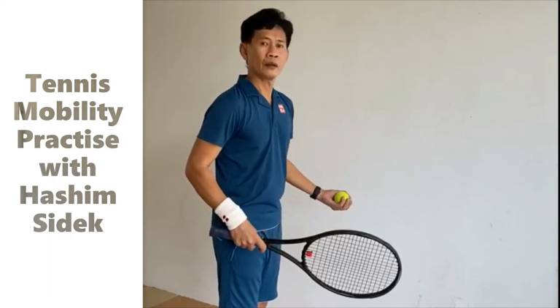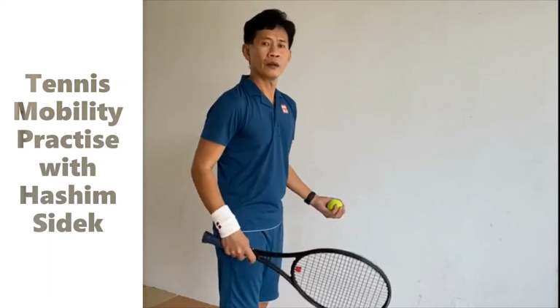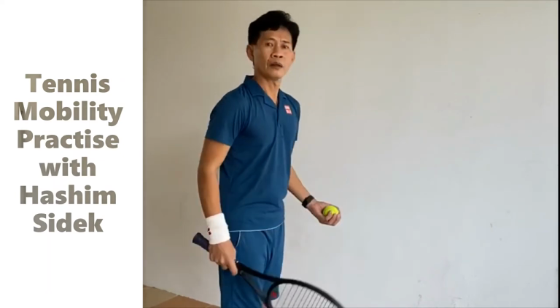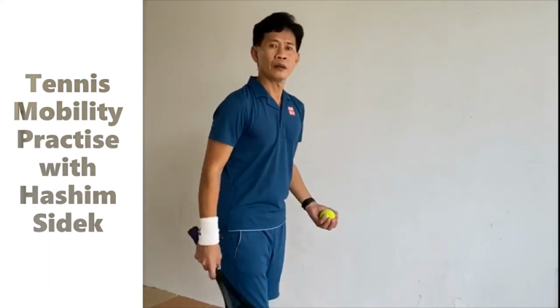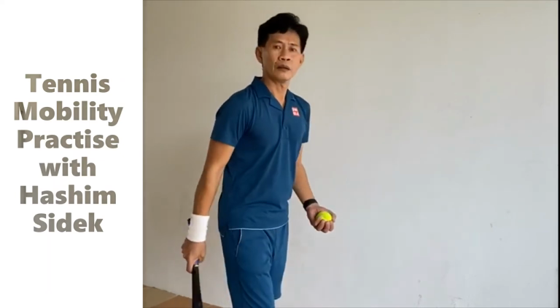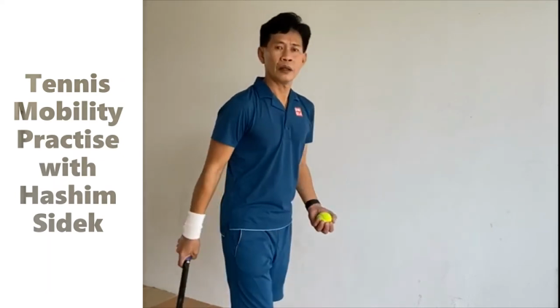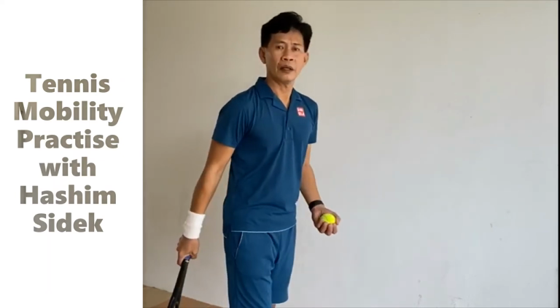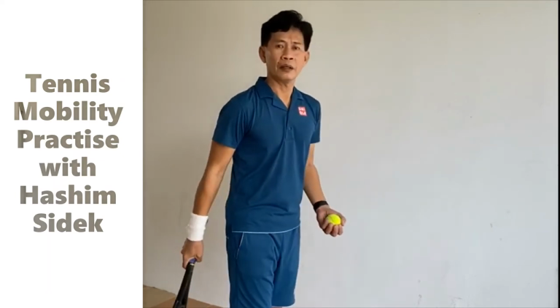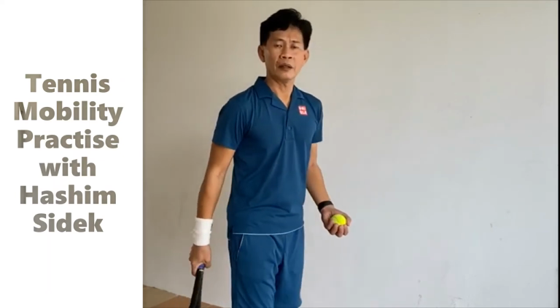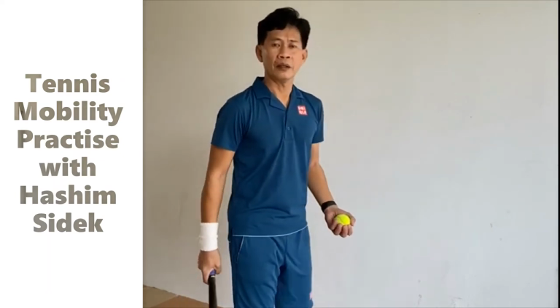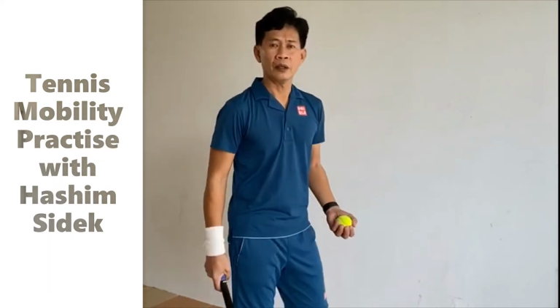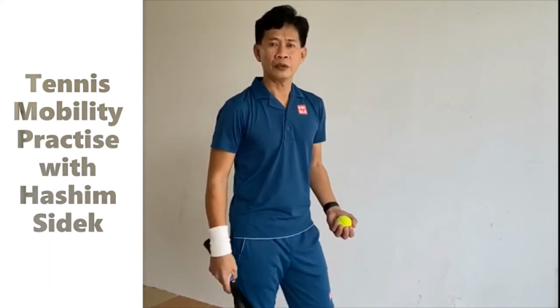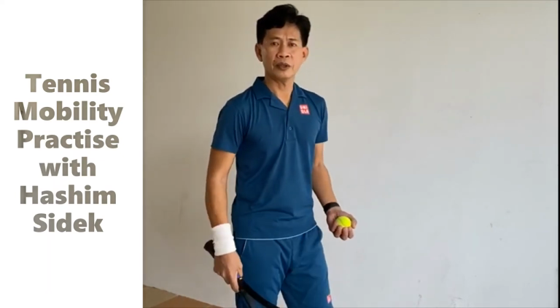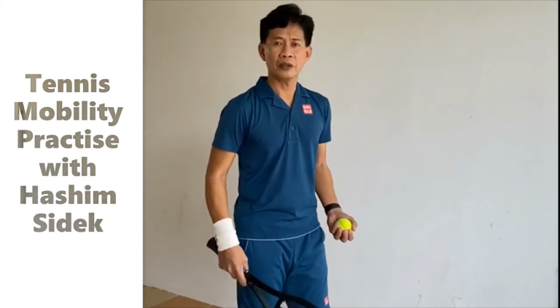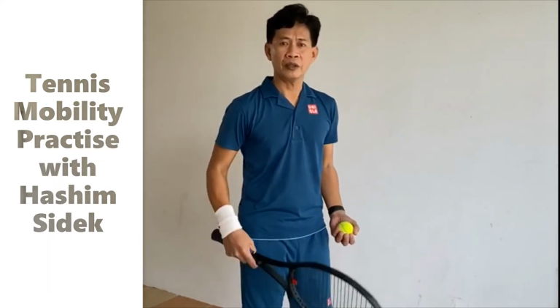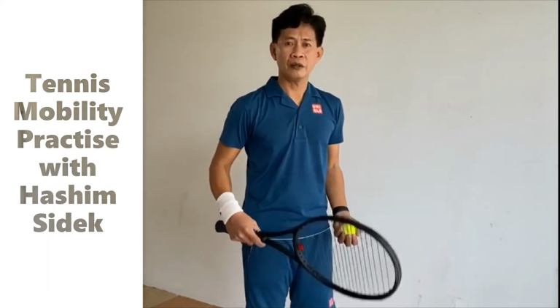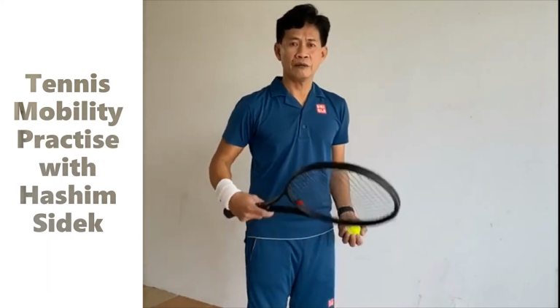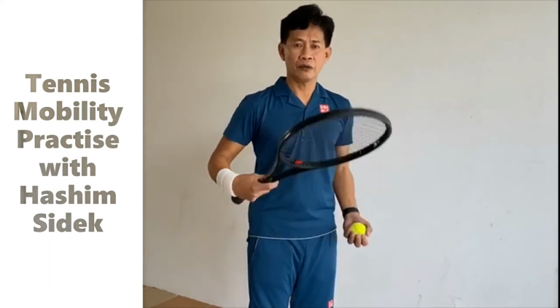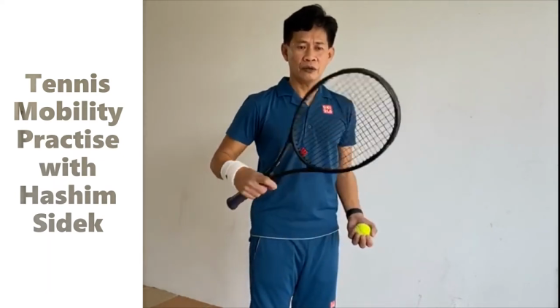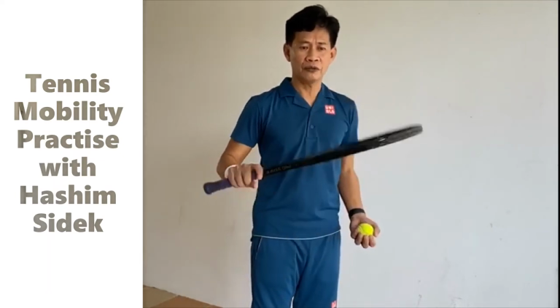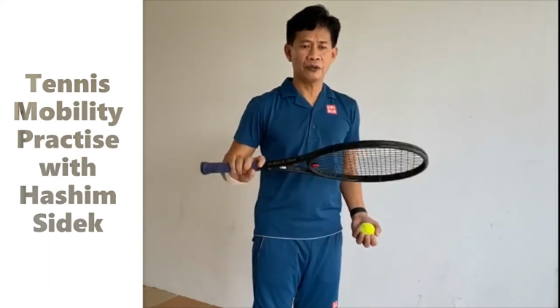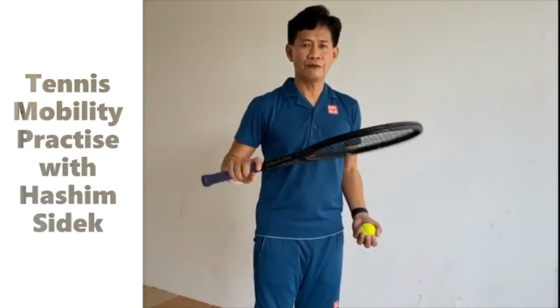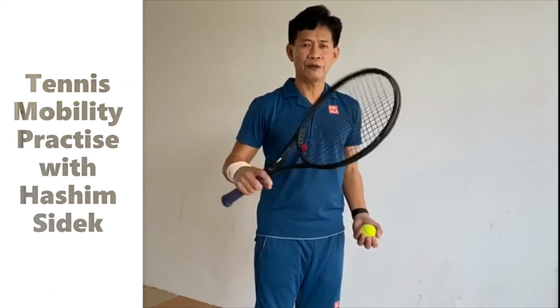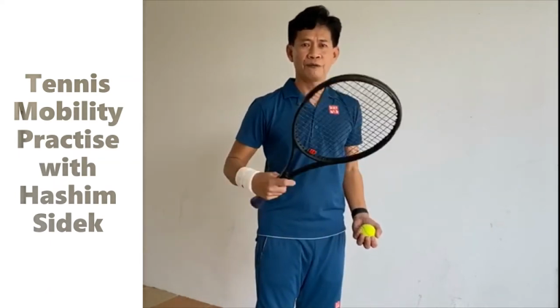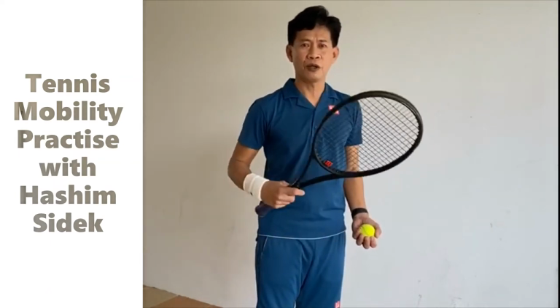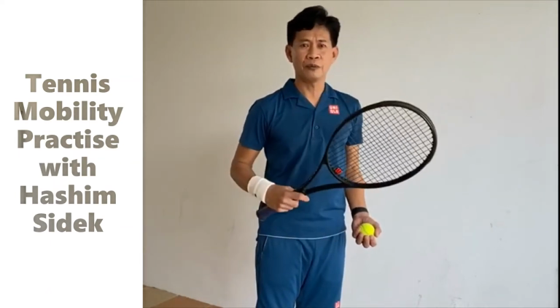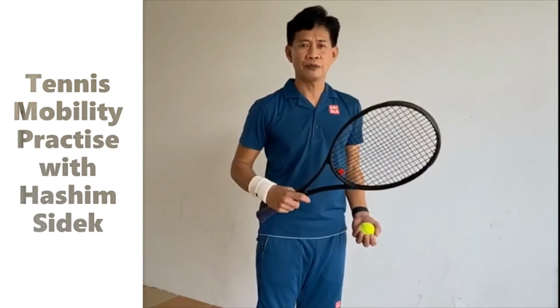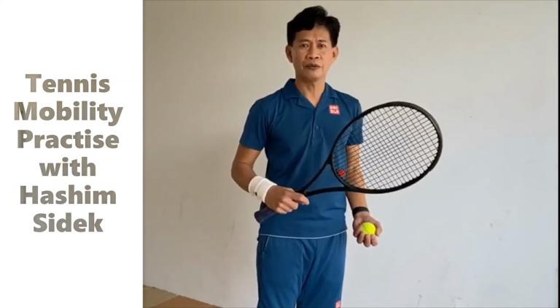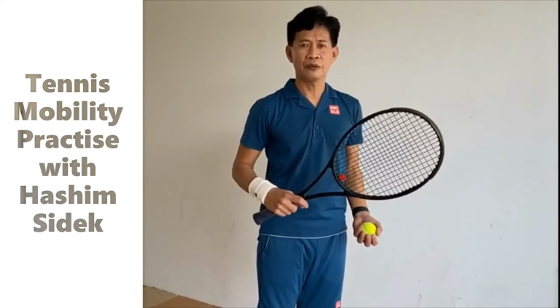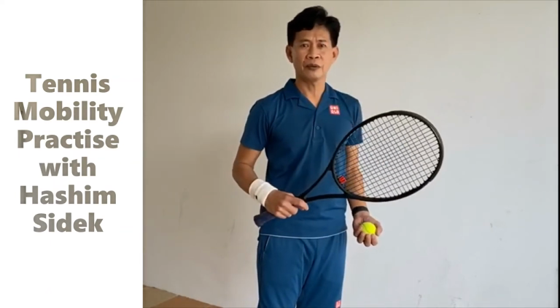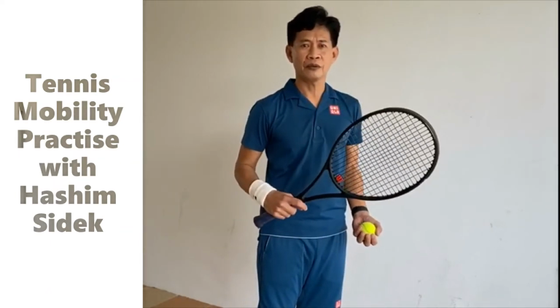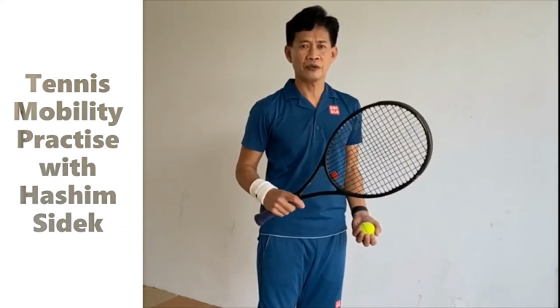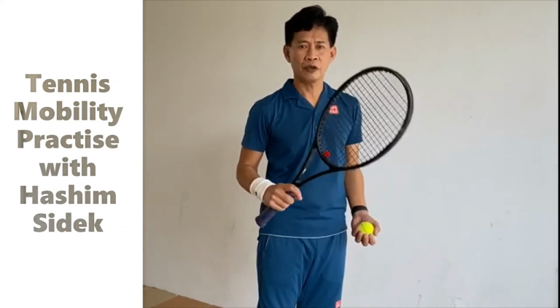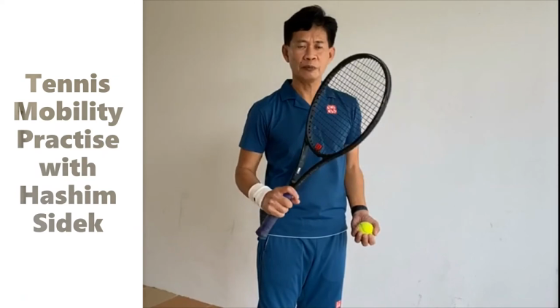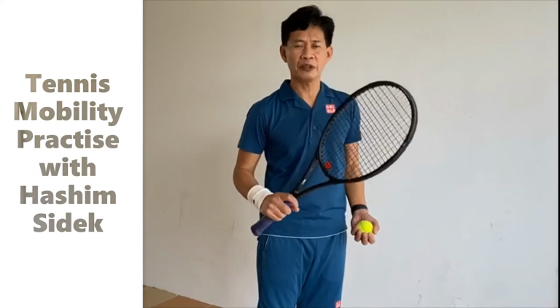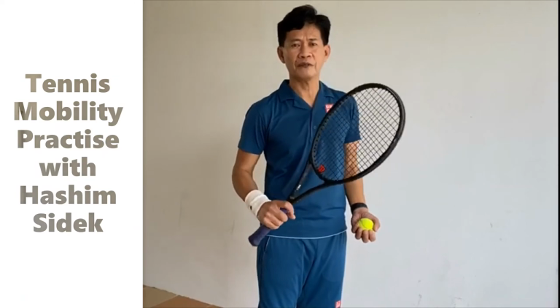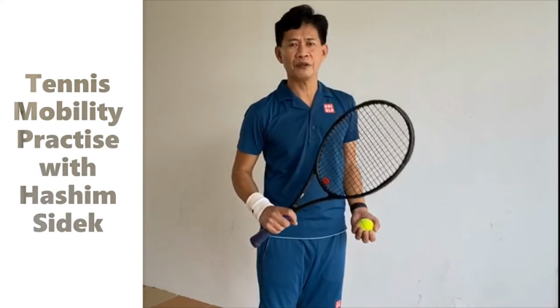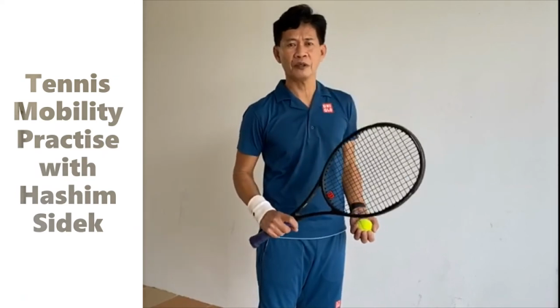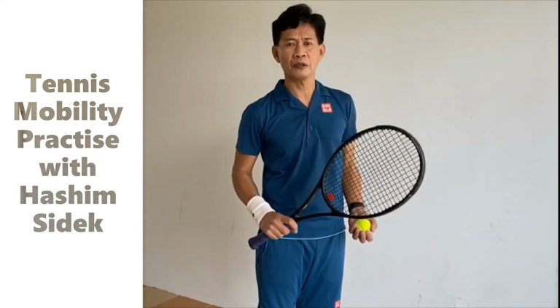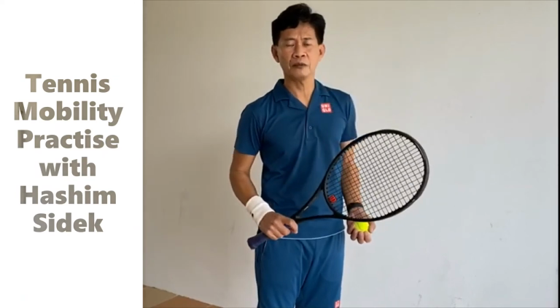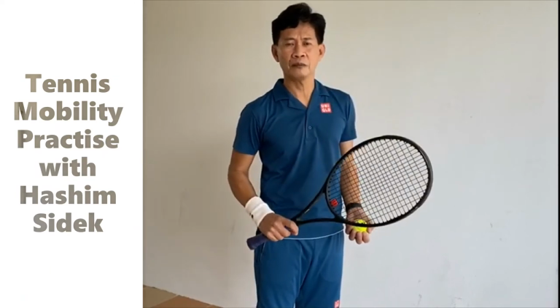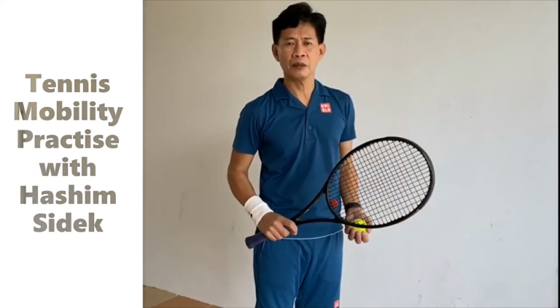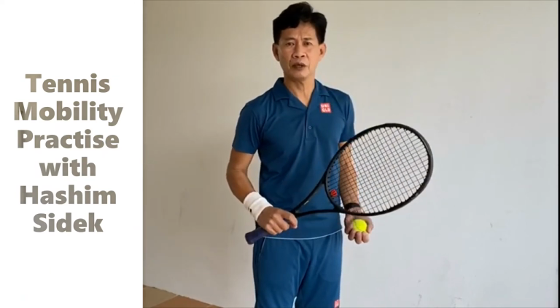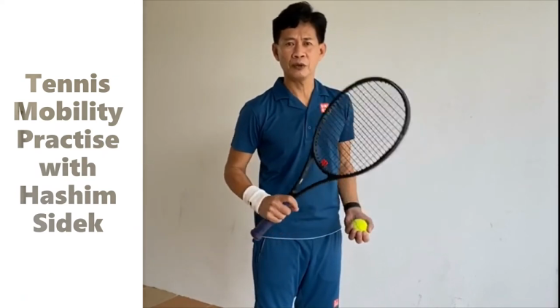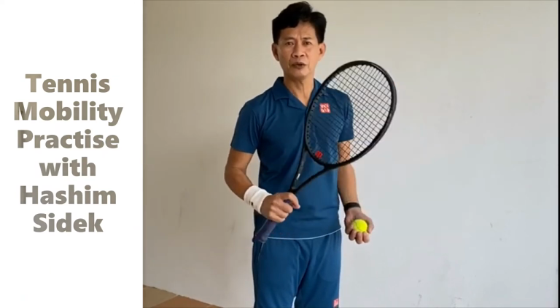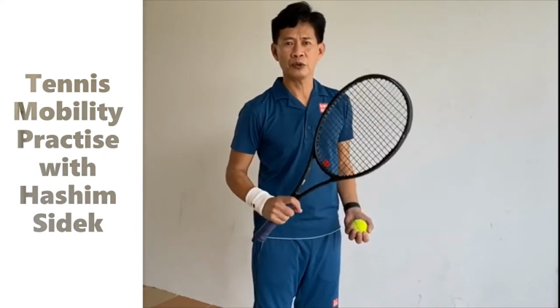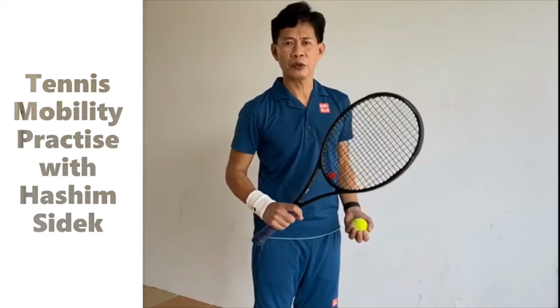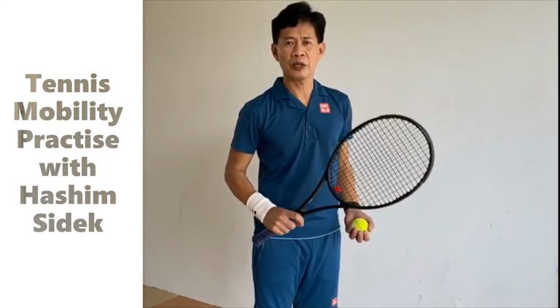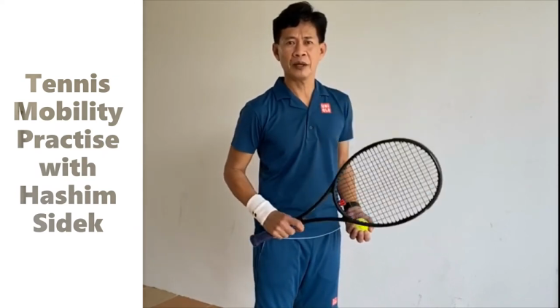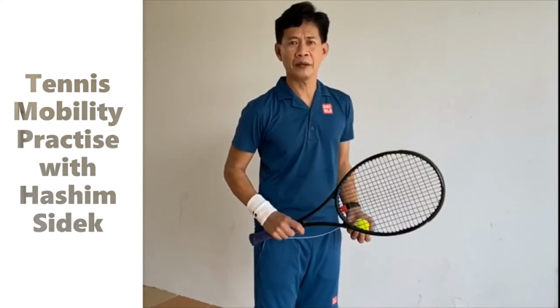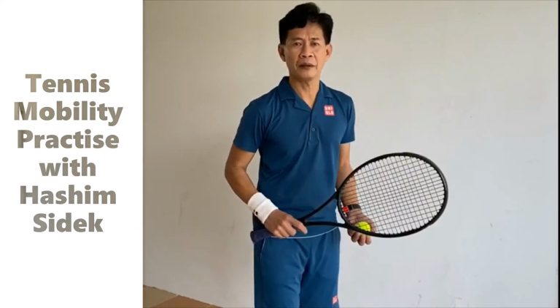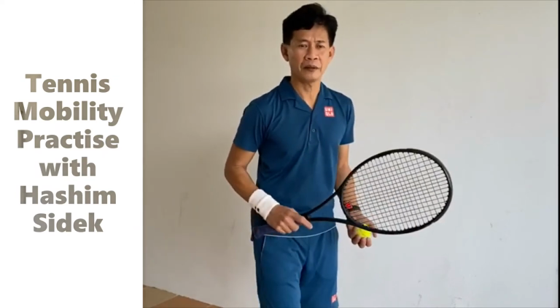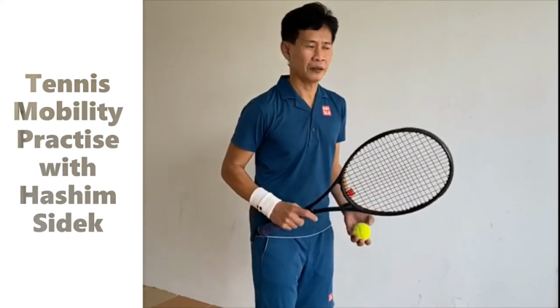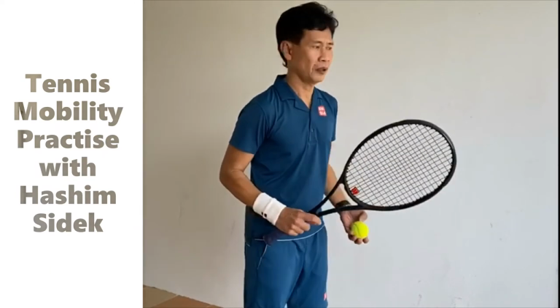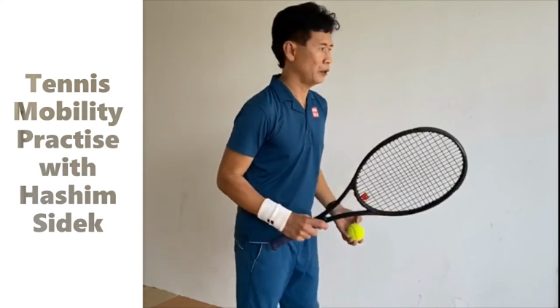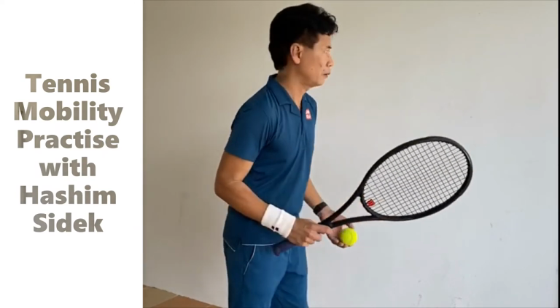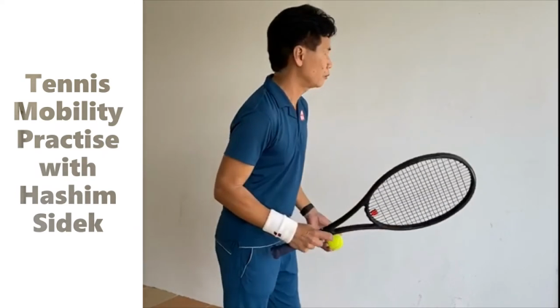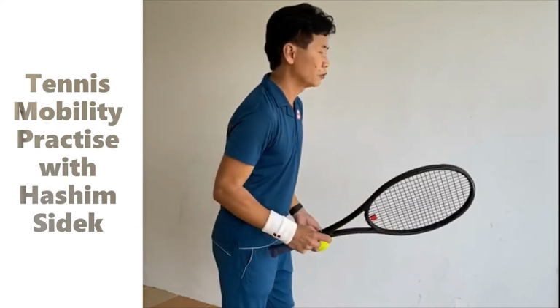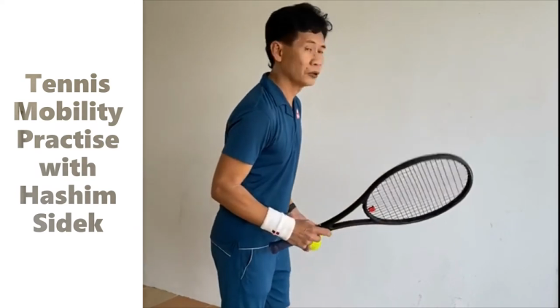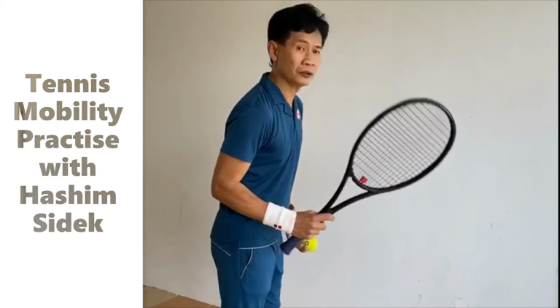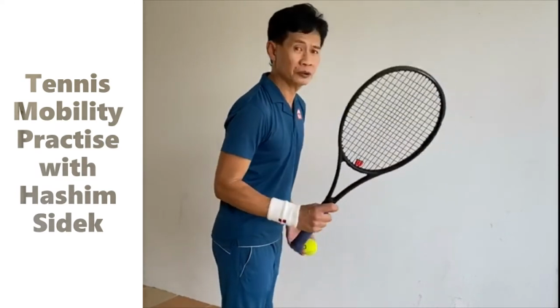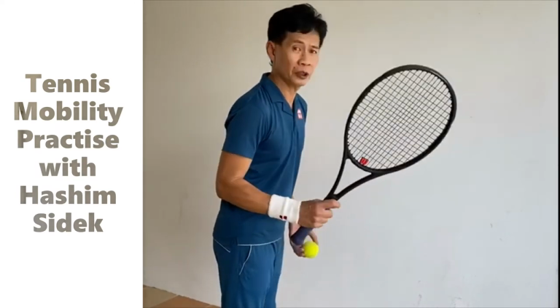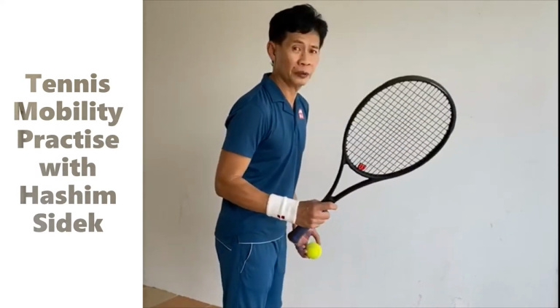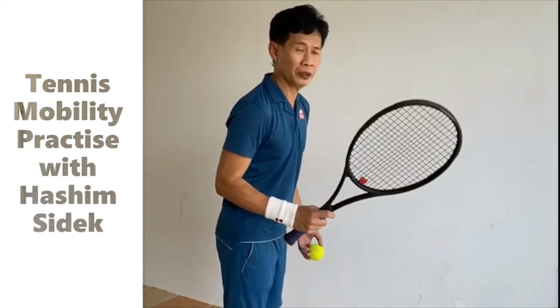All right. Now of course, the fifth block. If you want to be difficult, let's try. Okay, shall we?